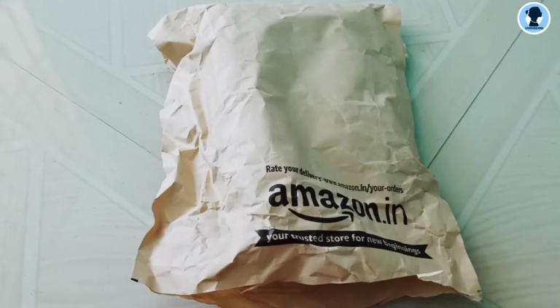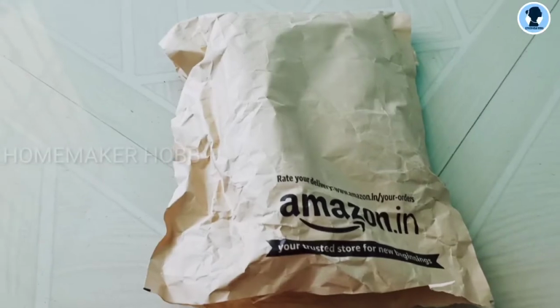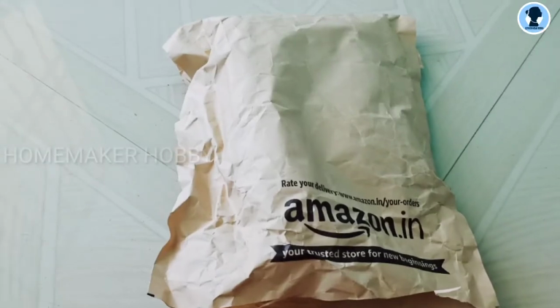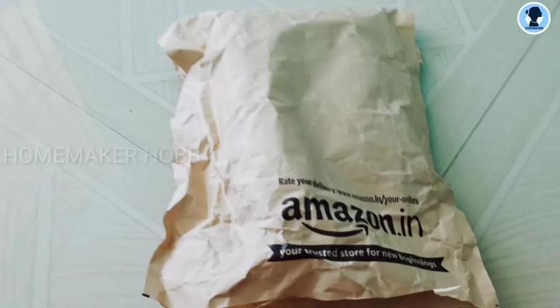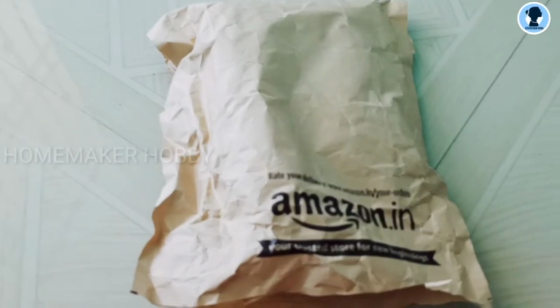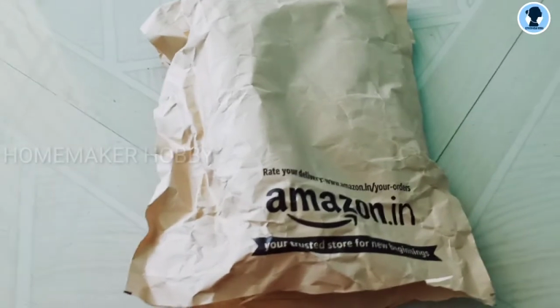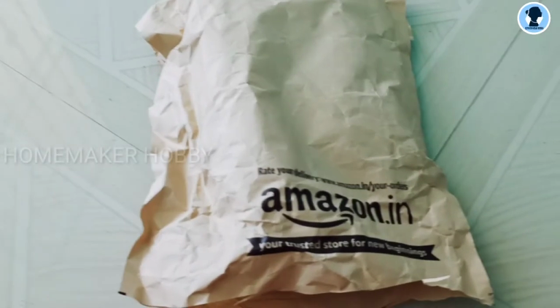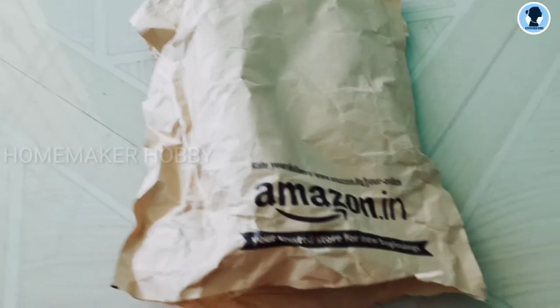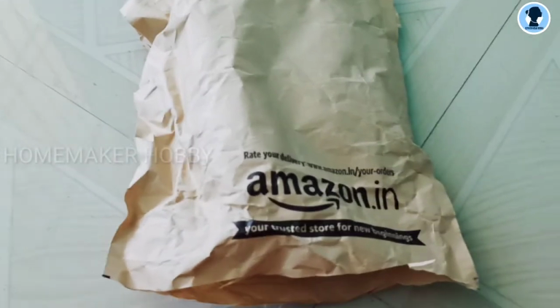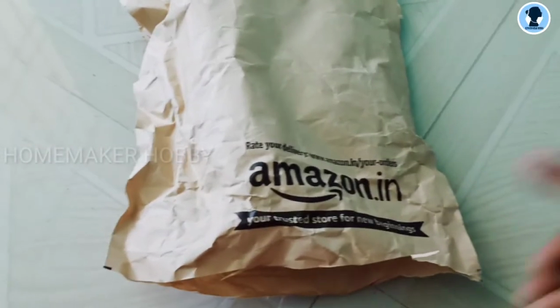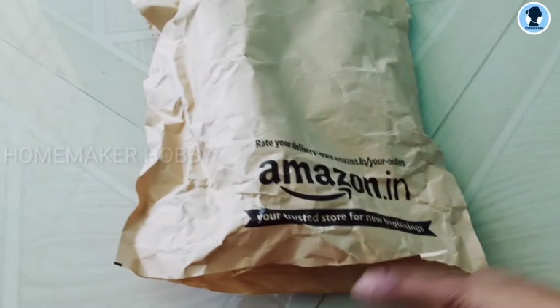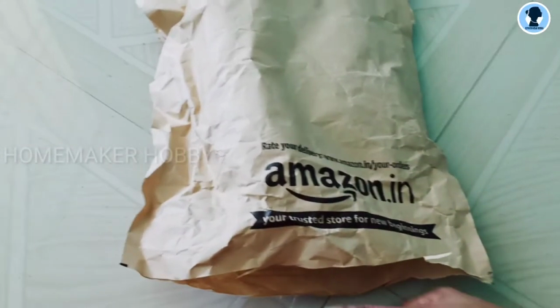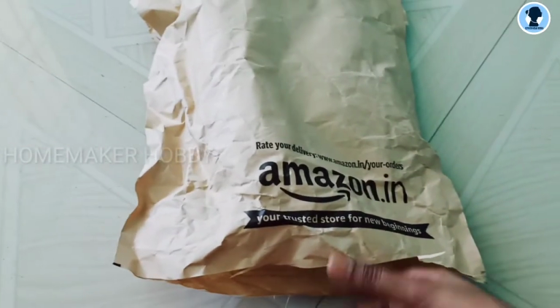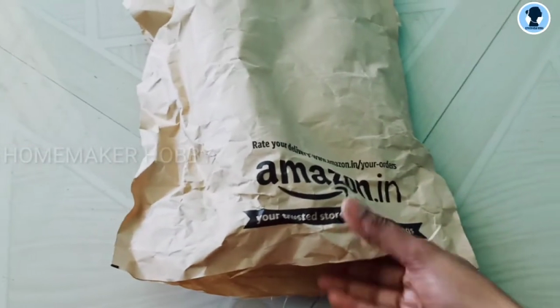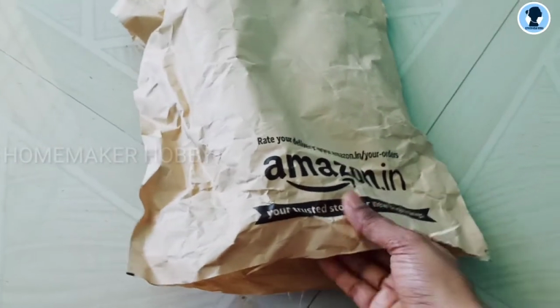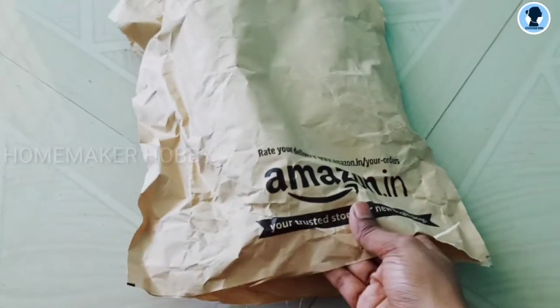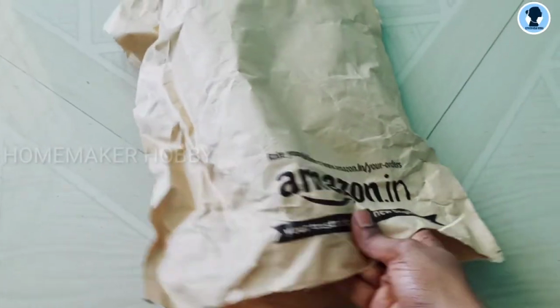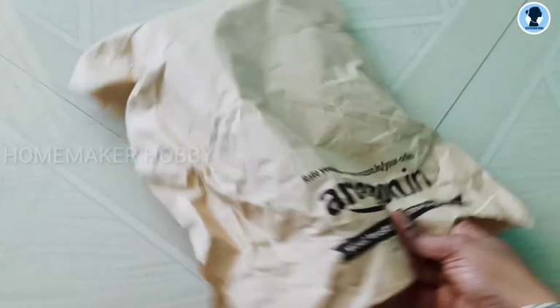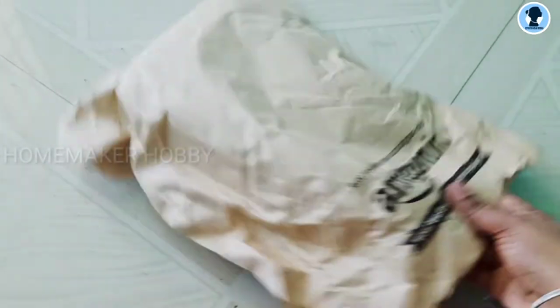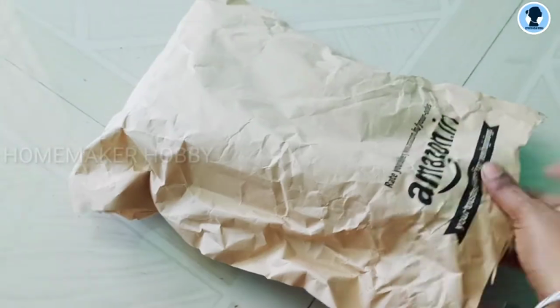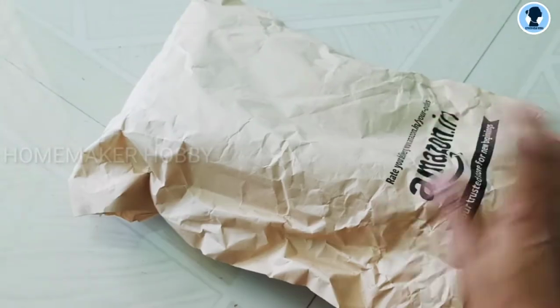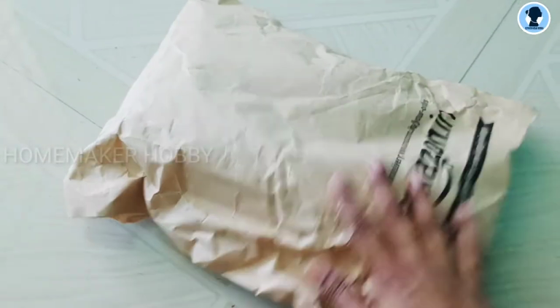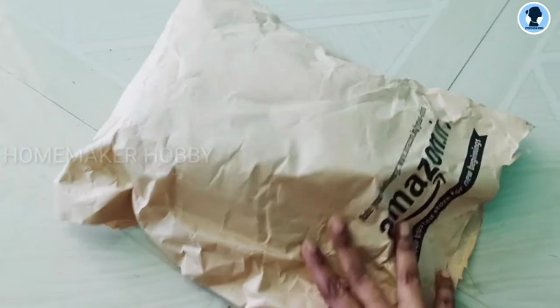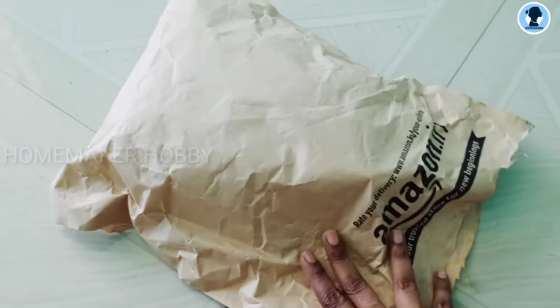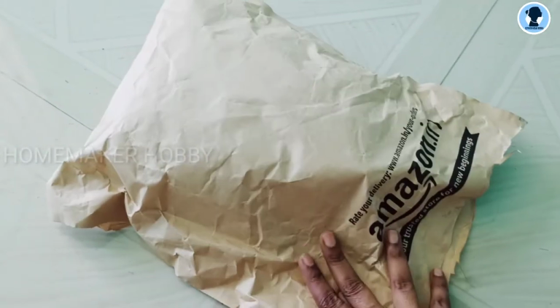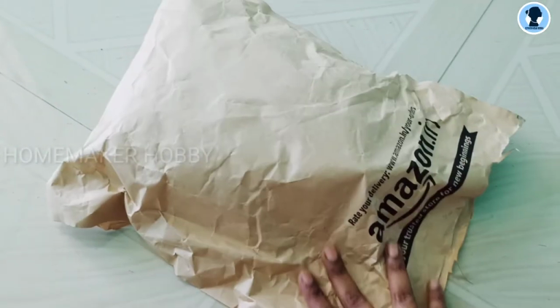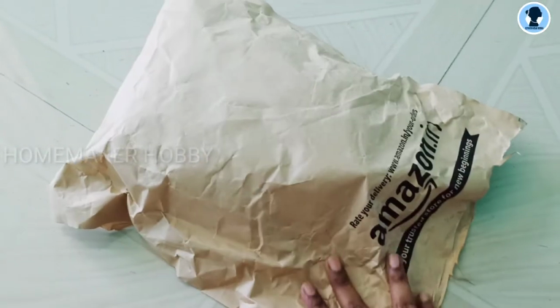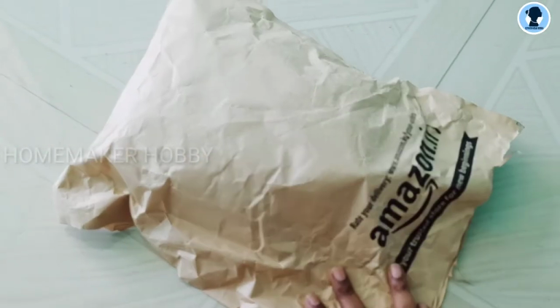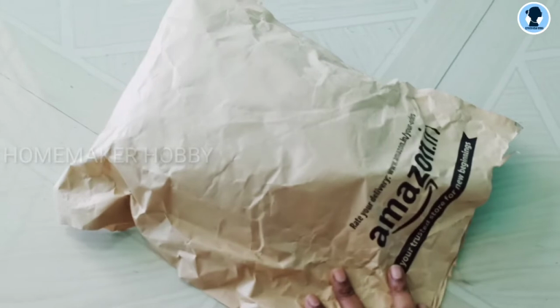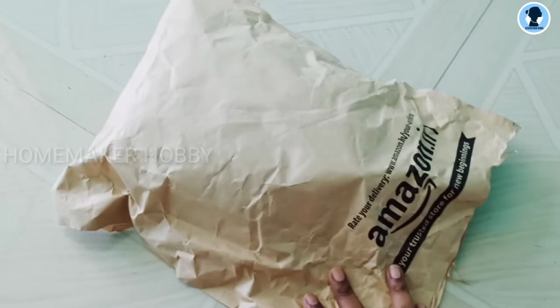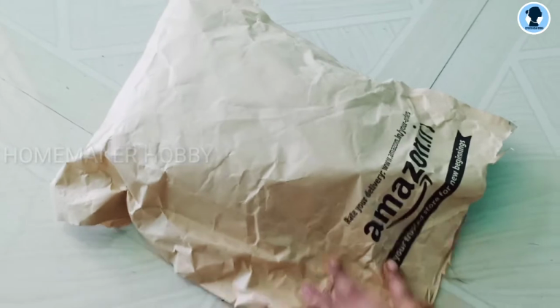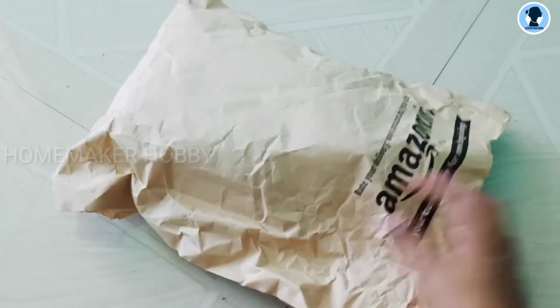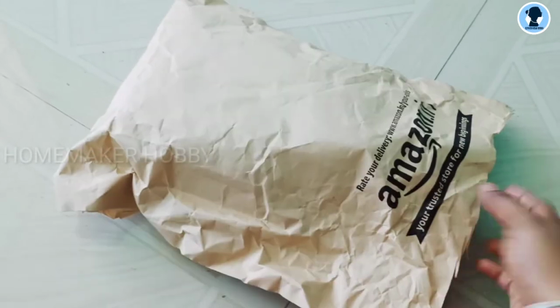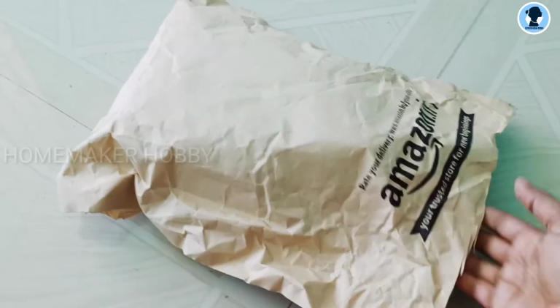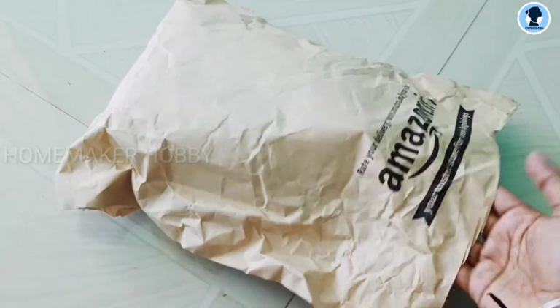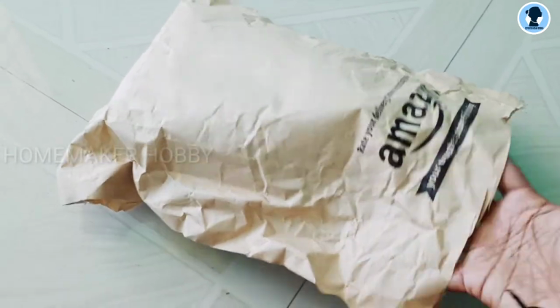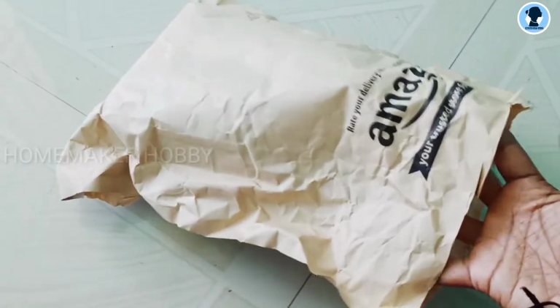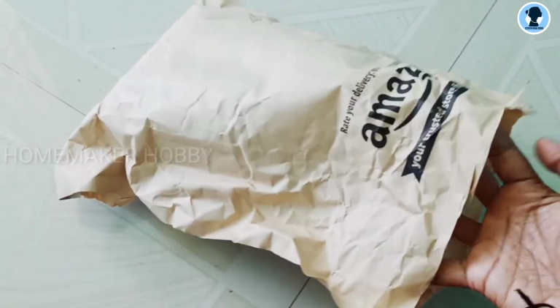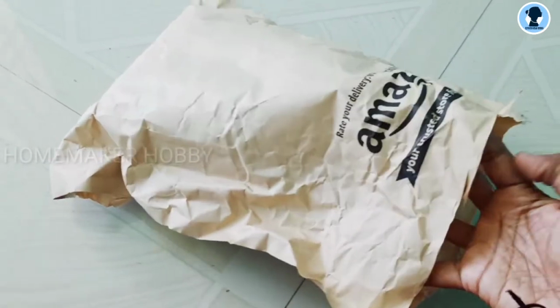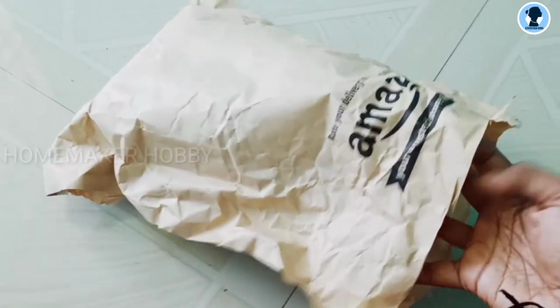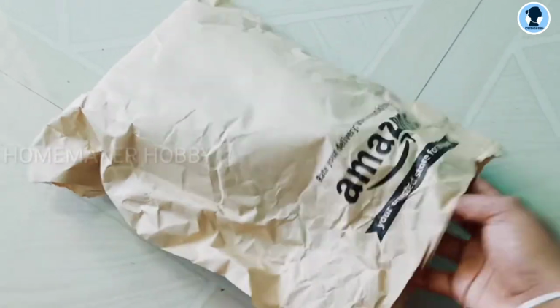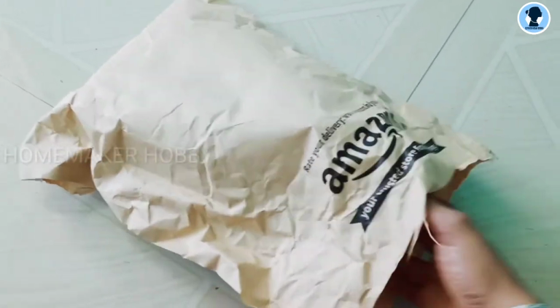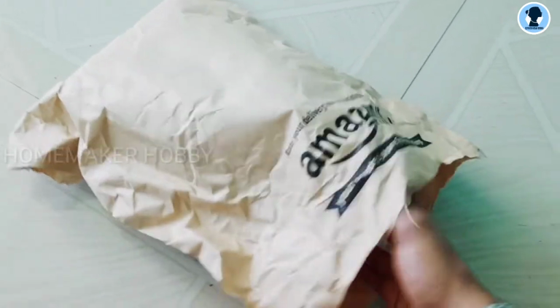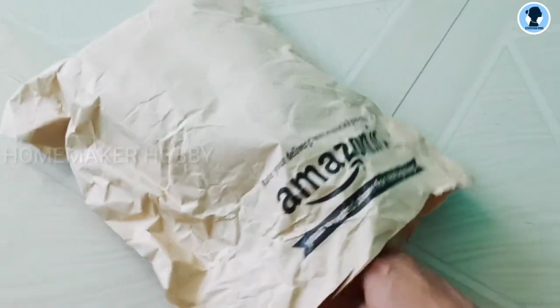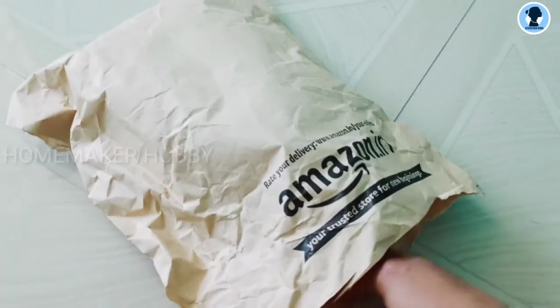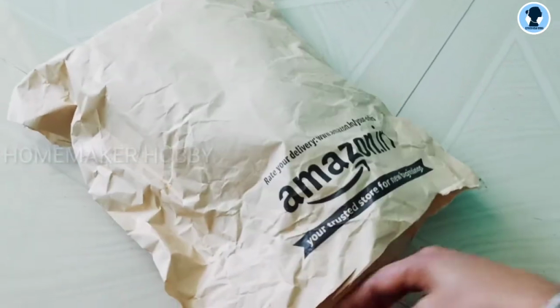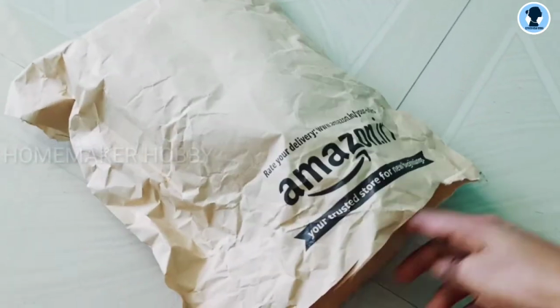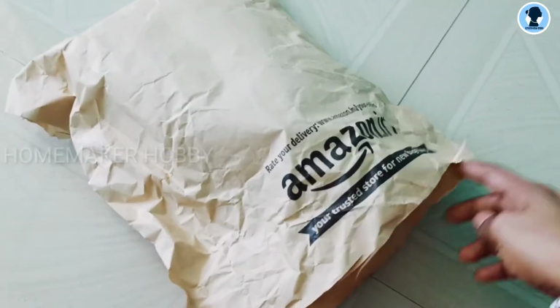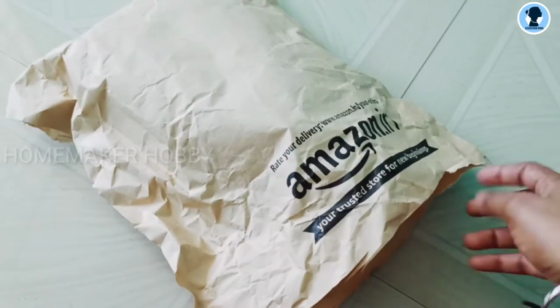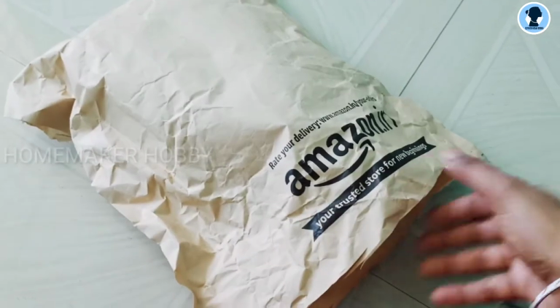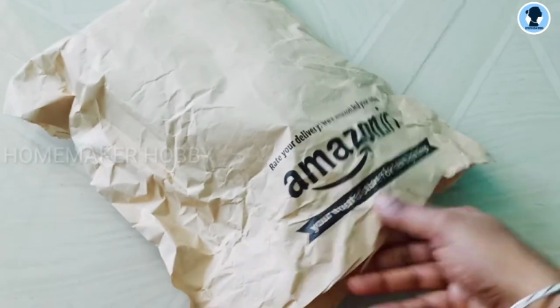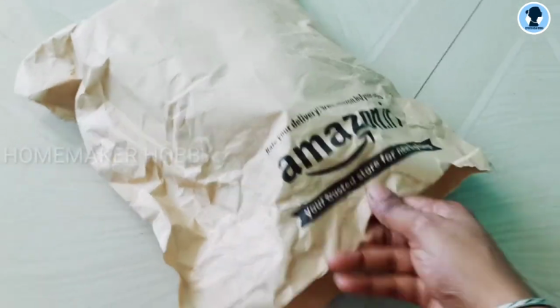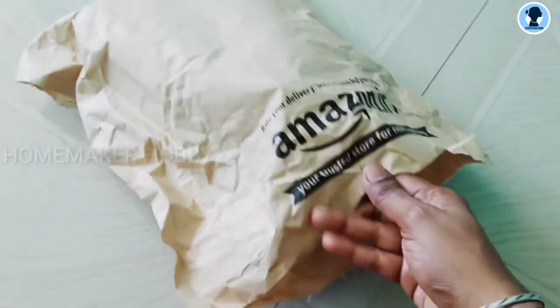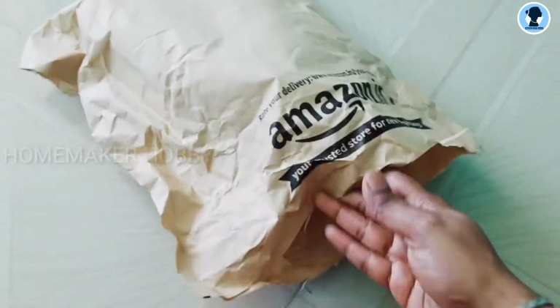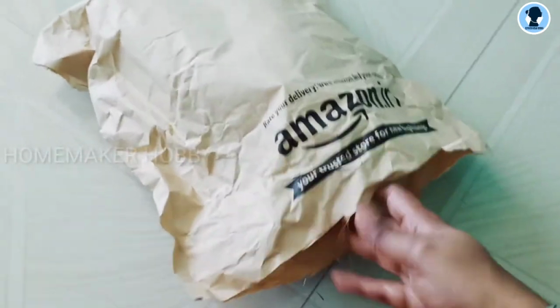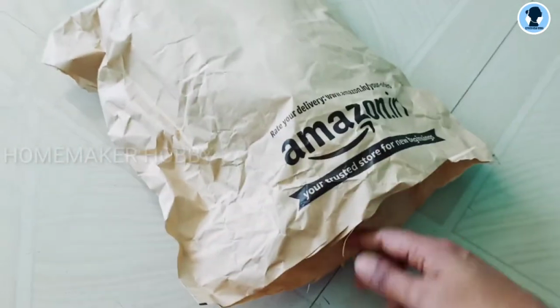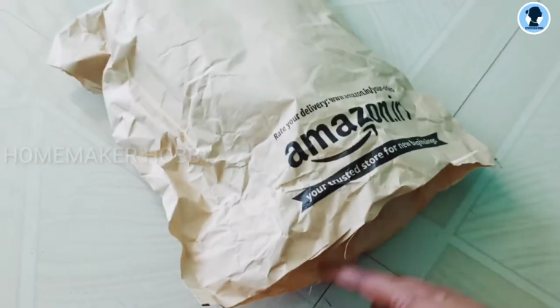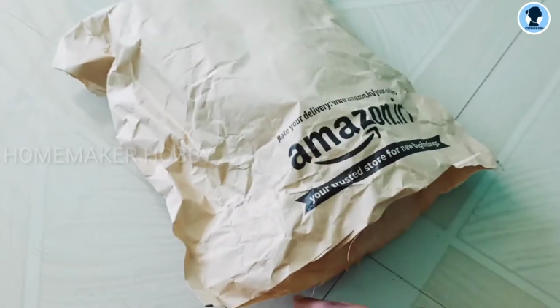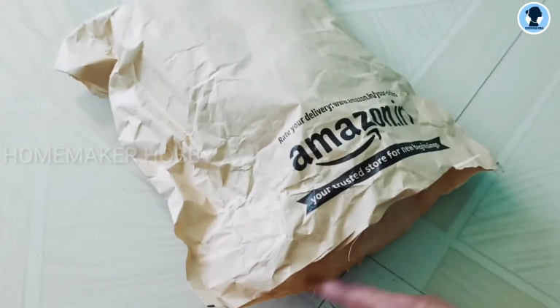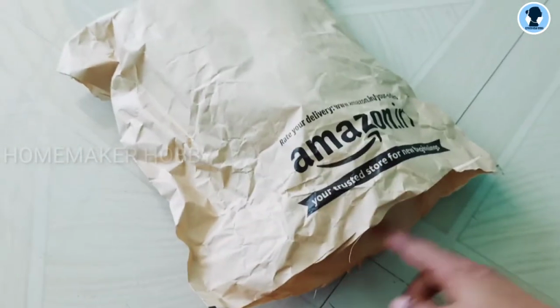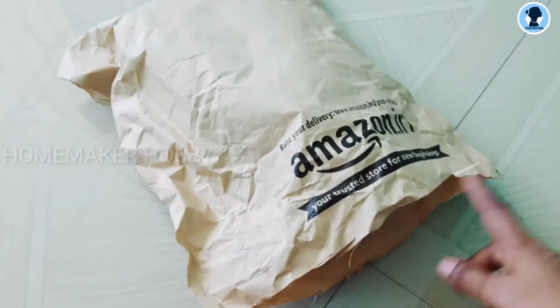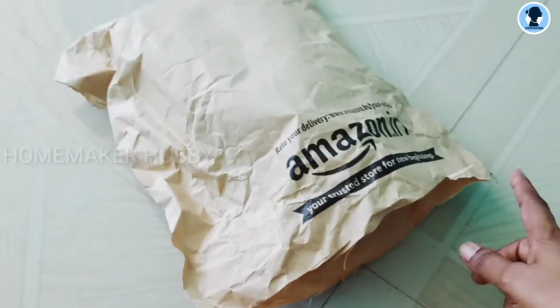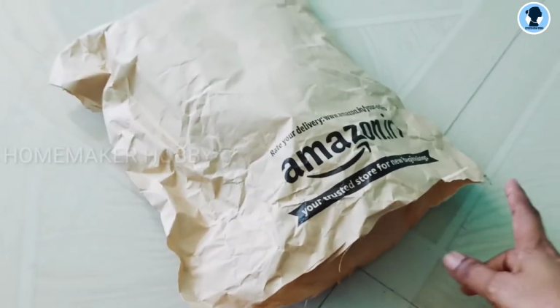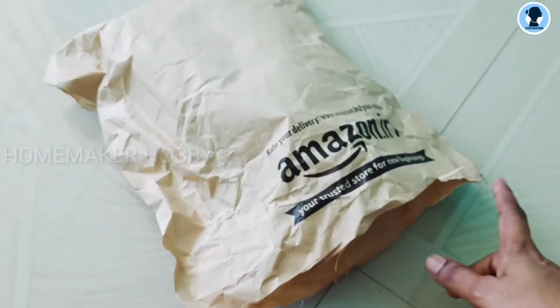Hi! Welcome to Homemaker Hobby! I am going to show you a new sling bag review video.